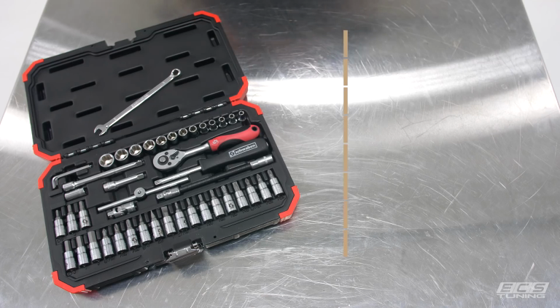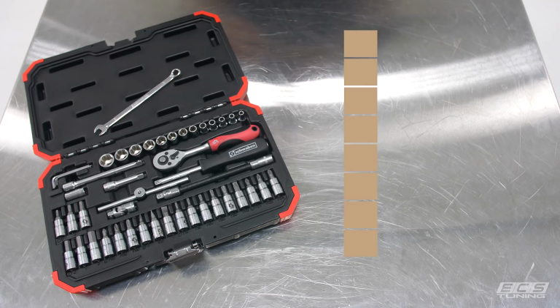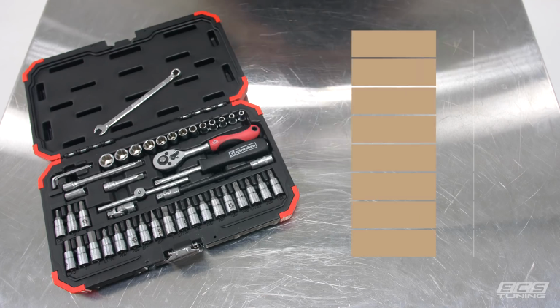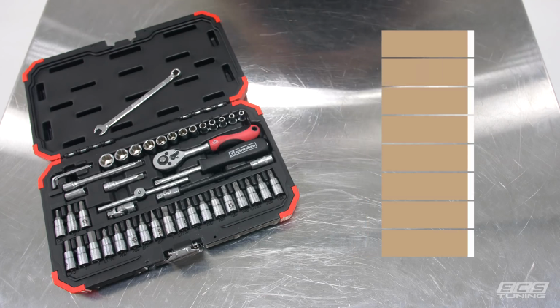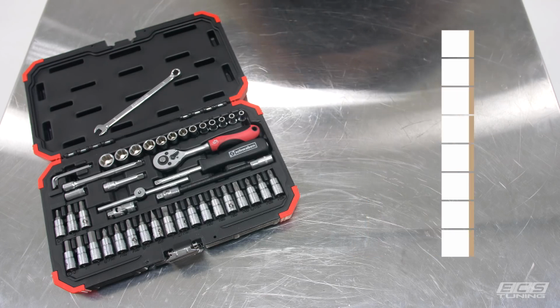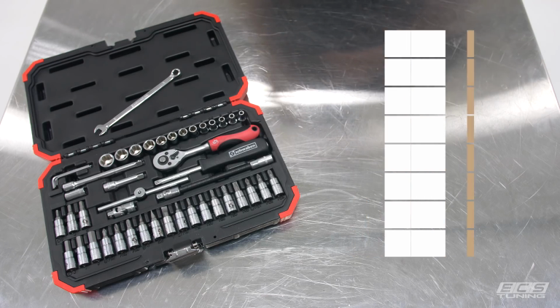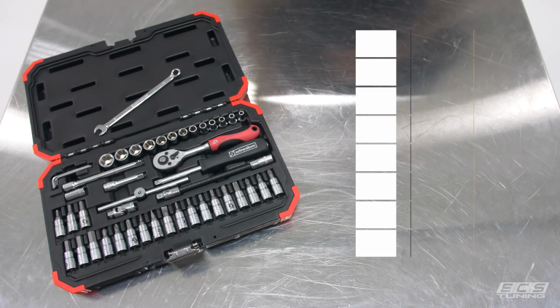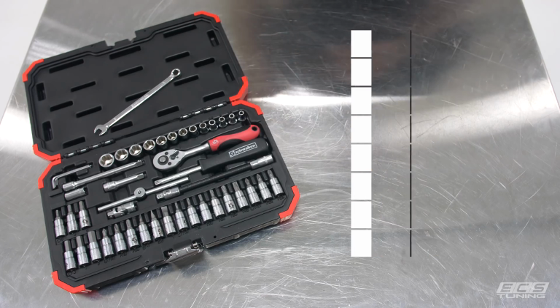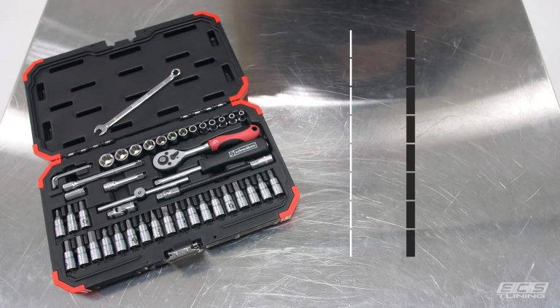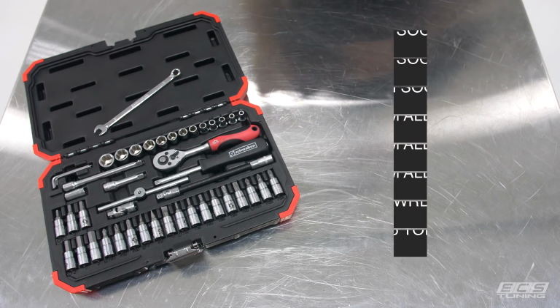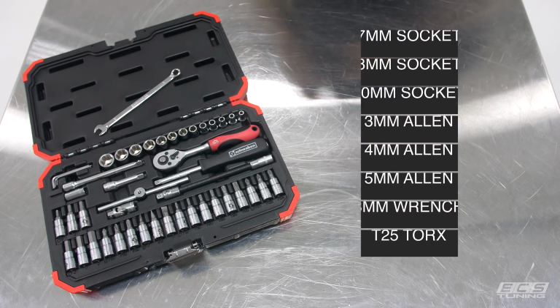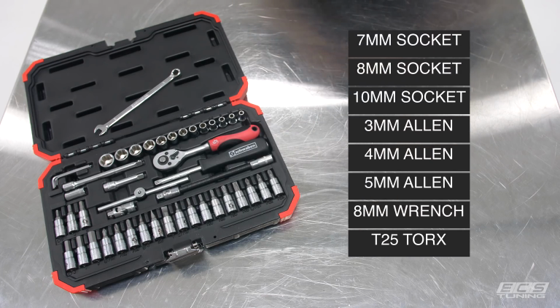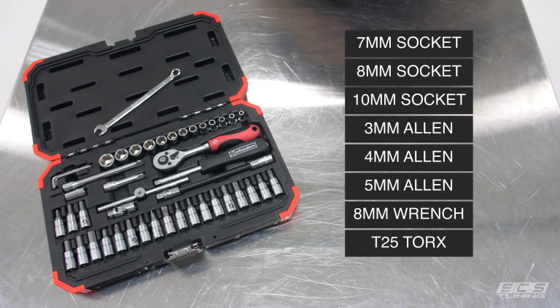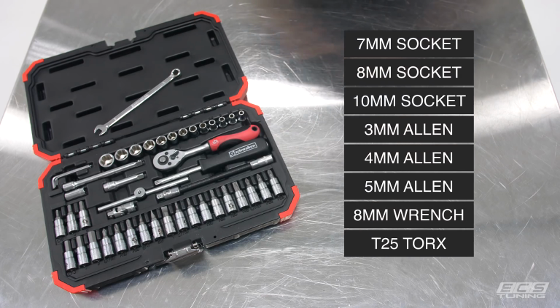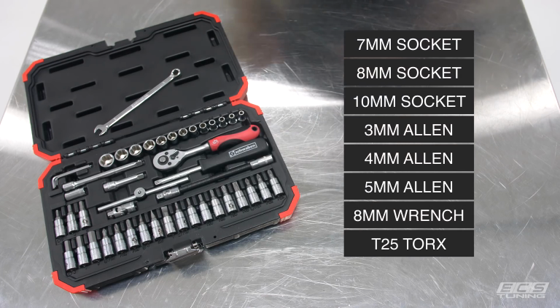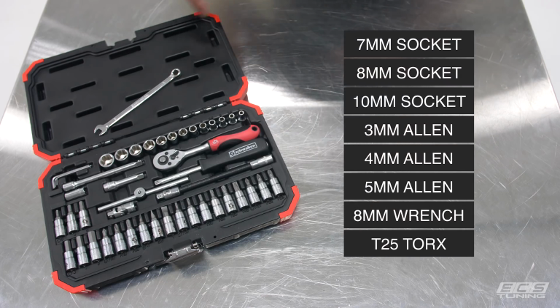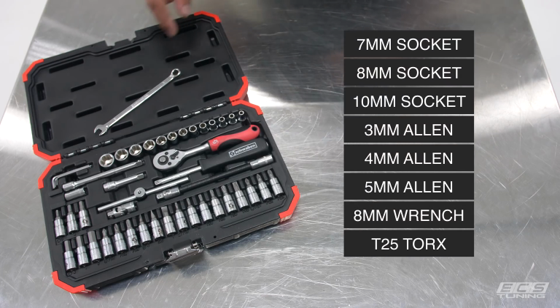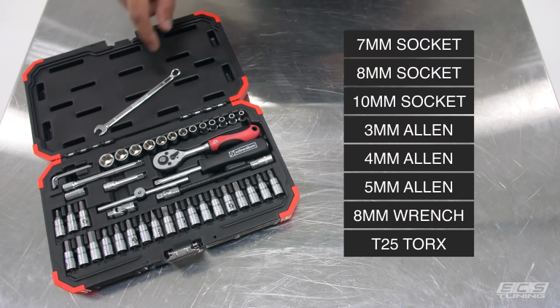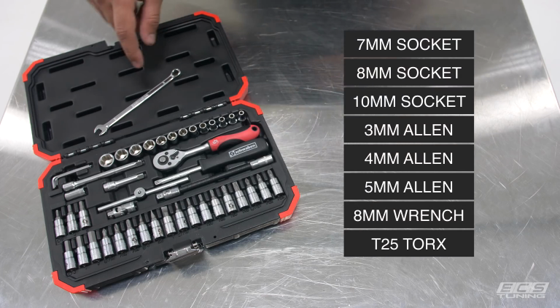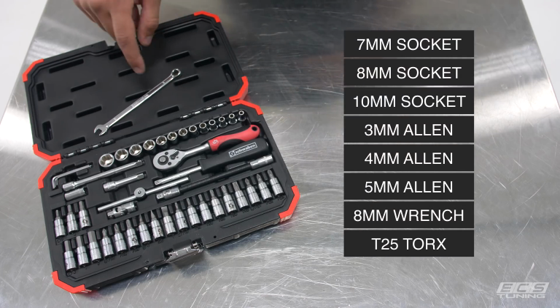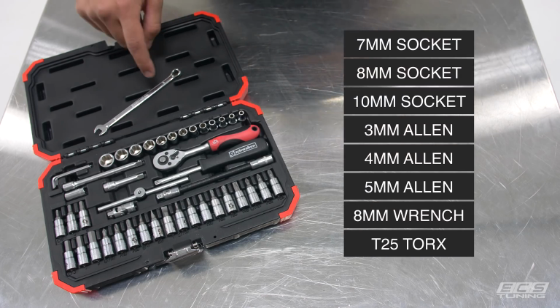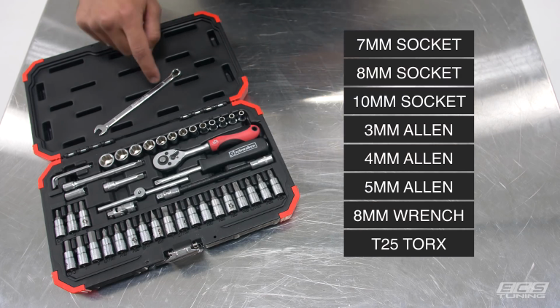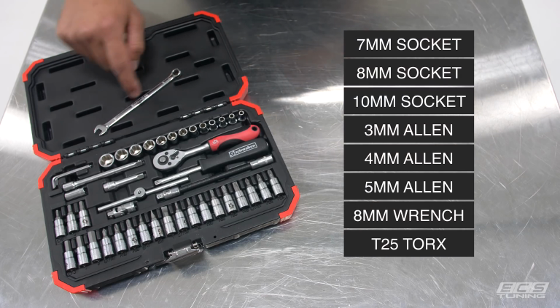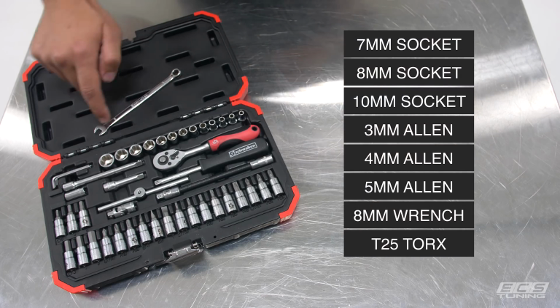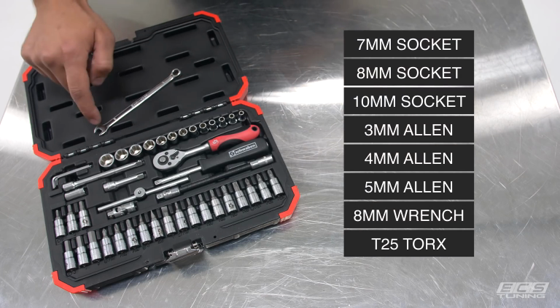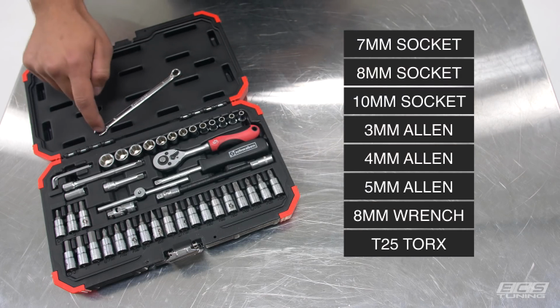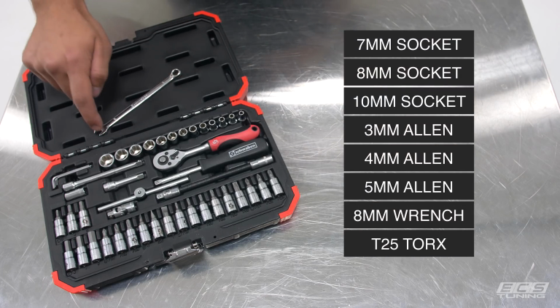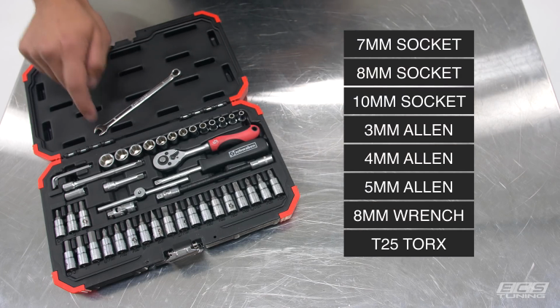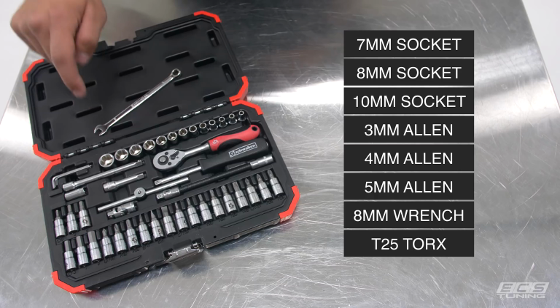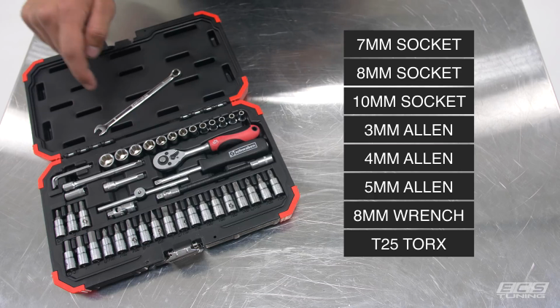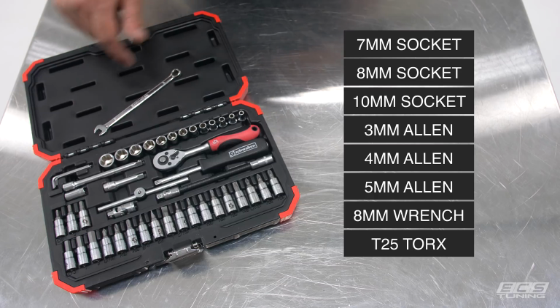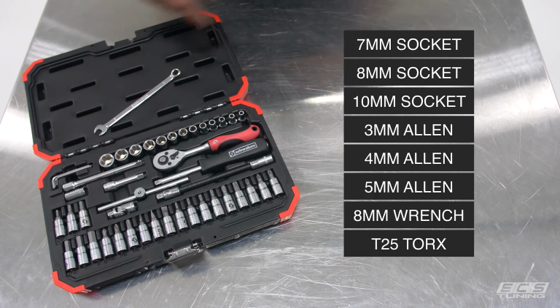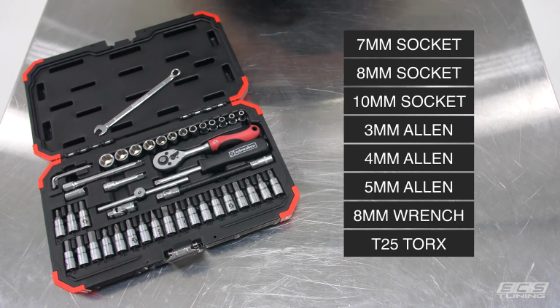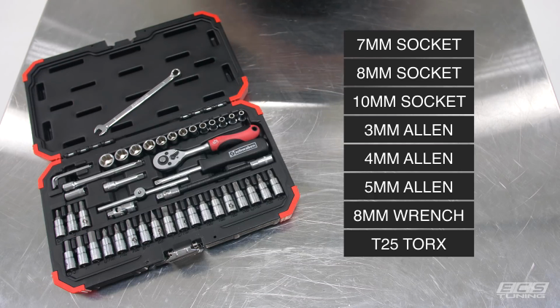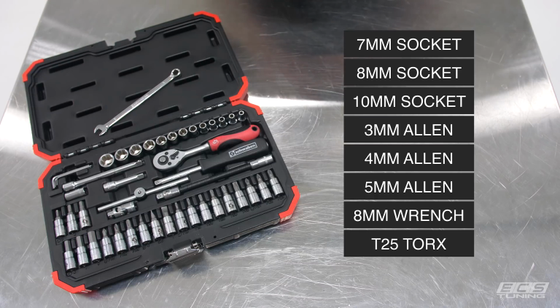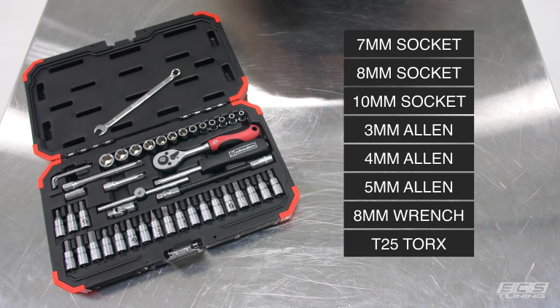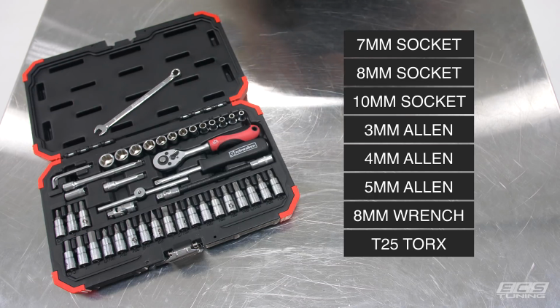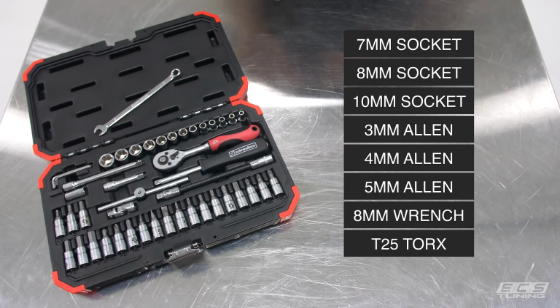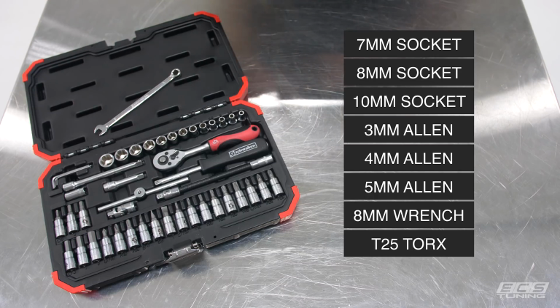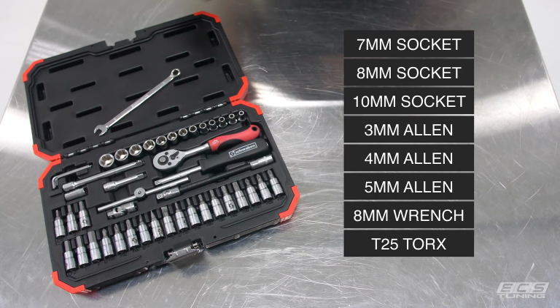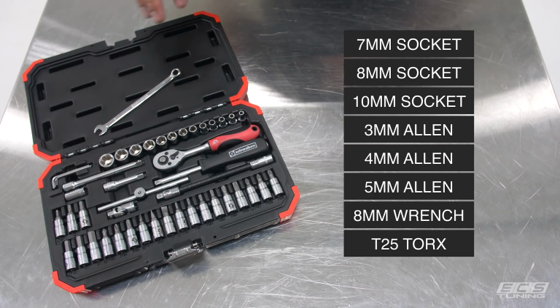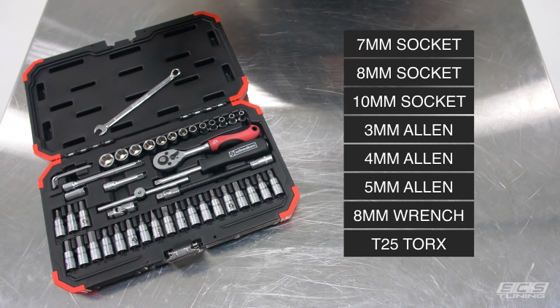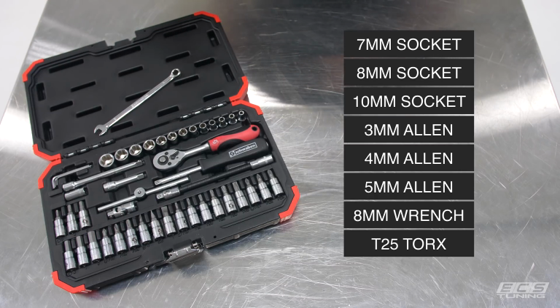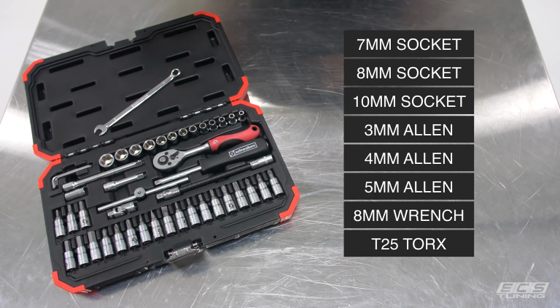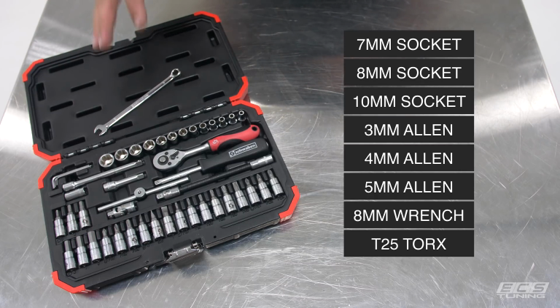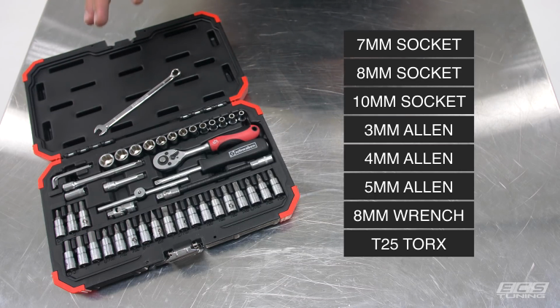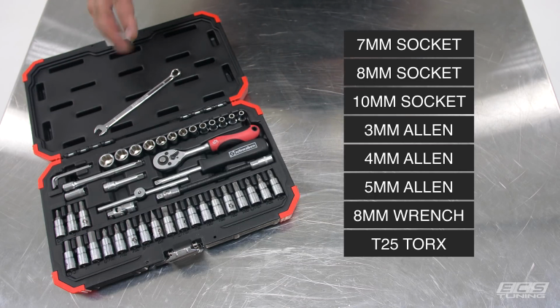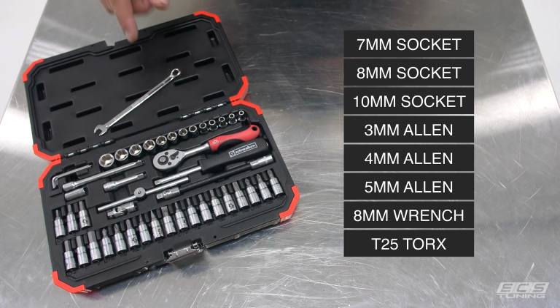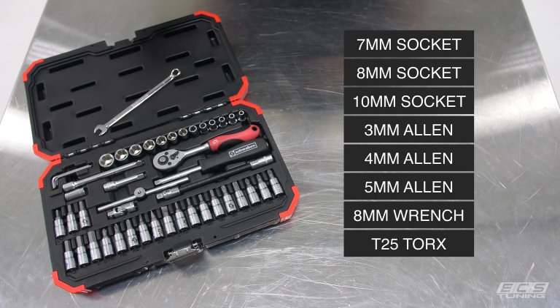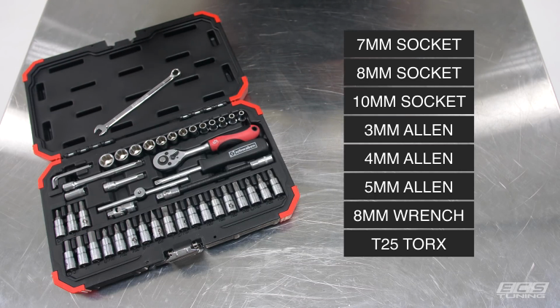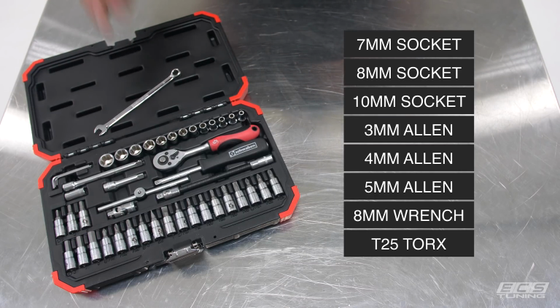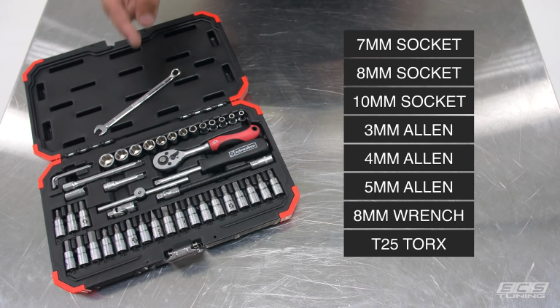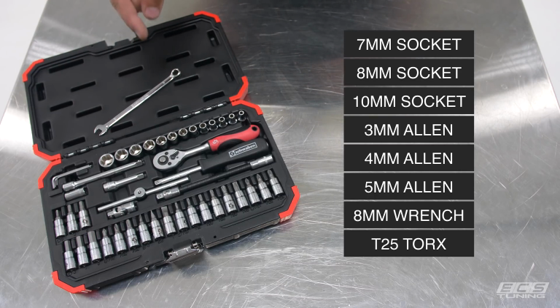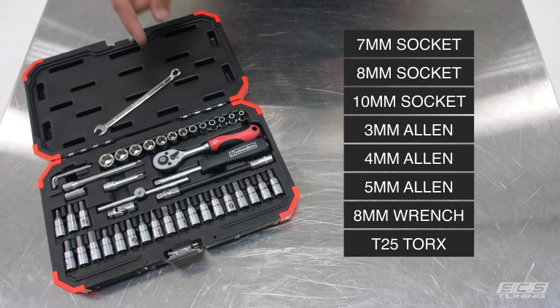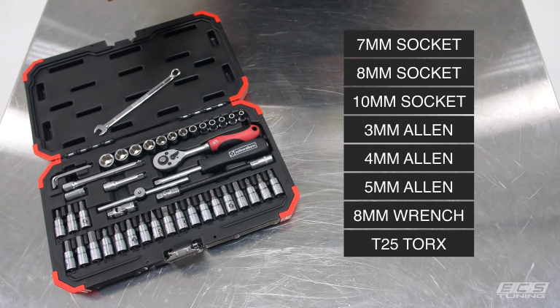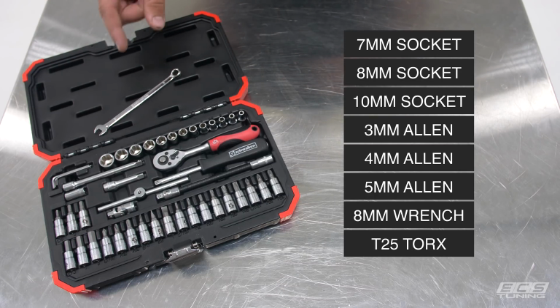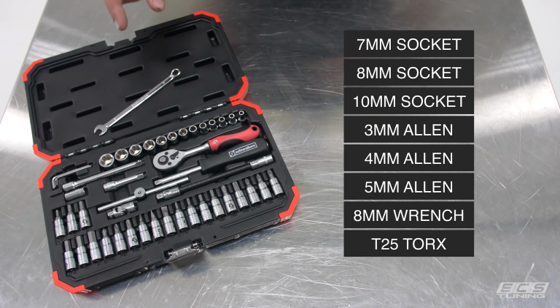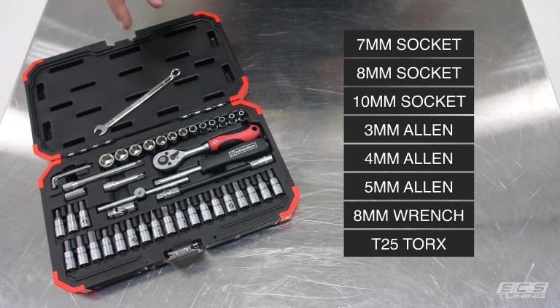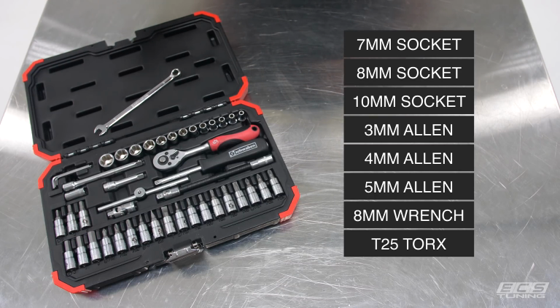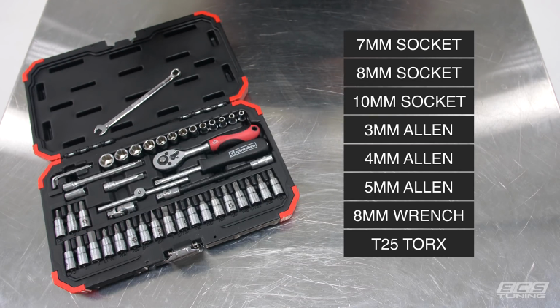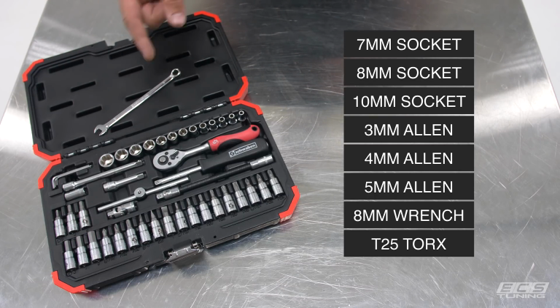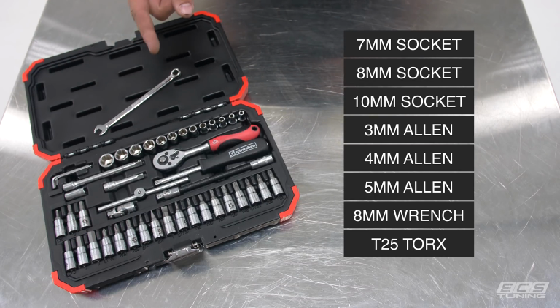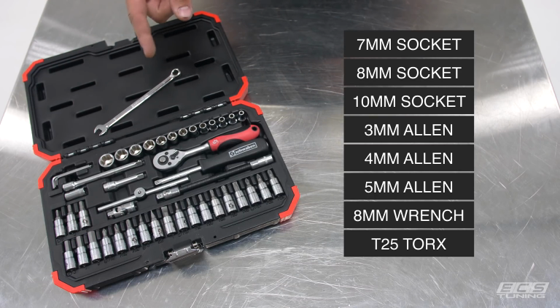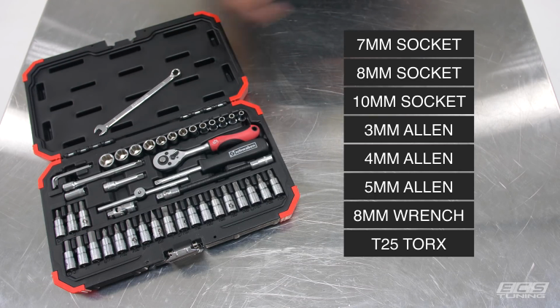This is a very simple install and with the exception of the eight millimeter open end wrench that you need, you can do it entirely with a Schwaben quarter-inch drive socket set.